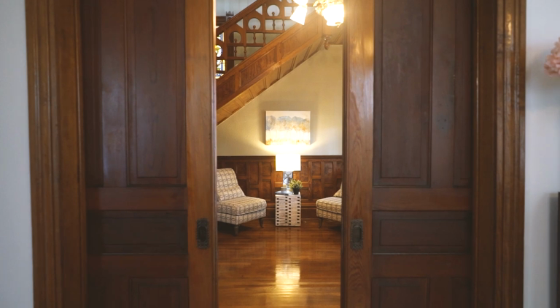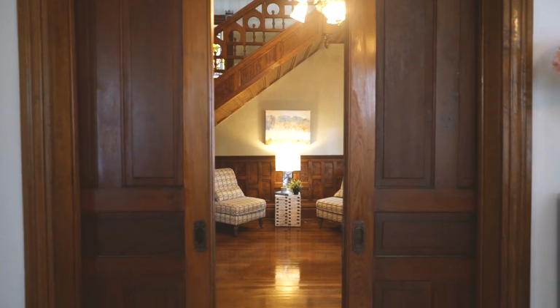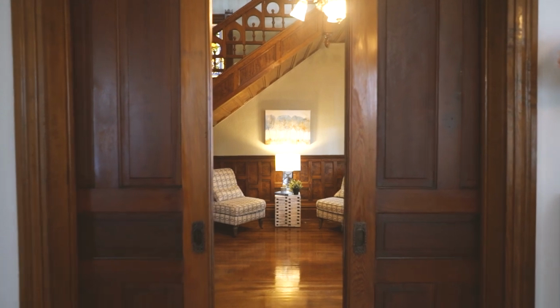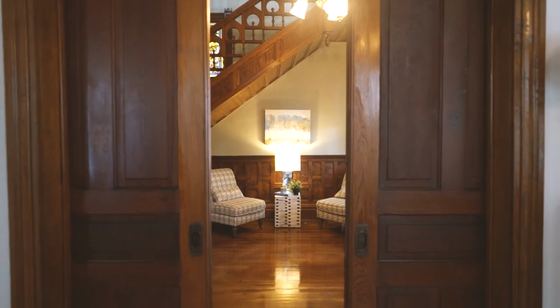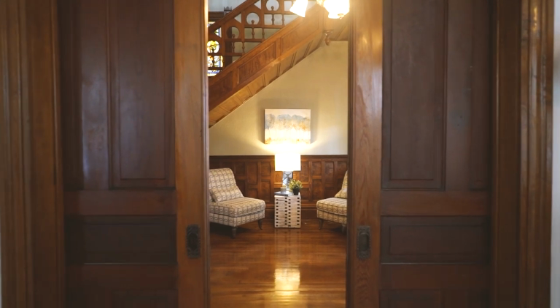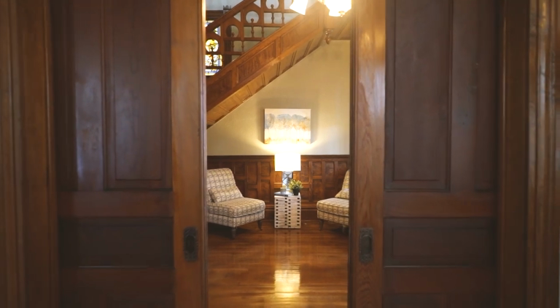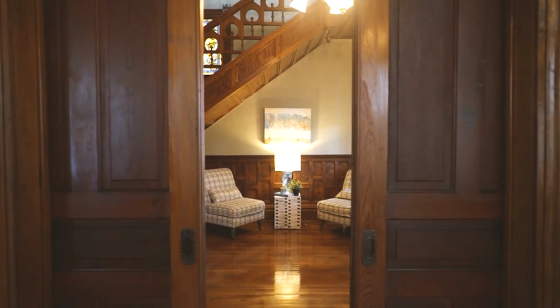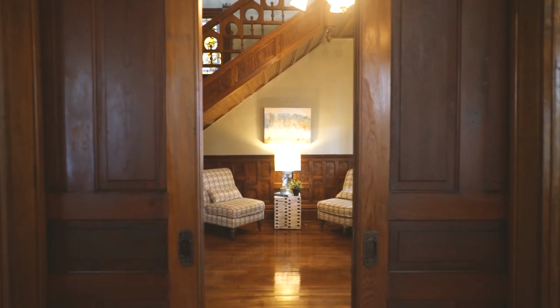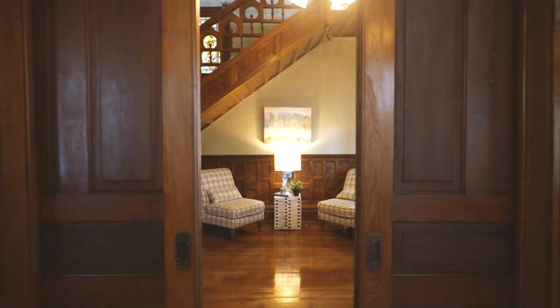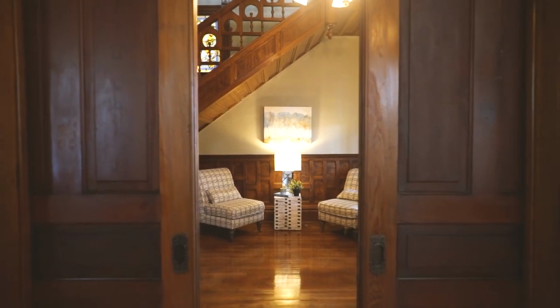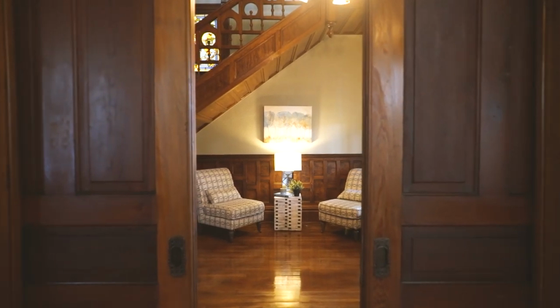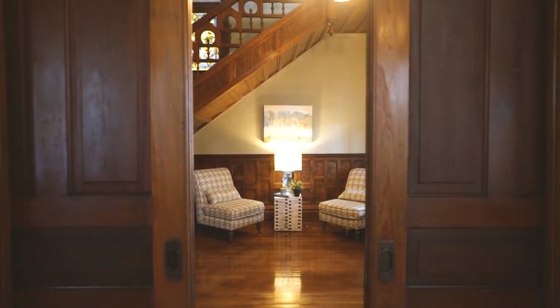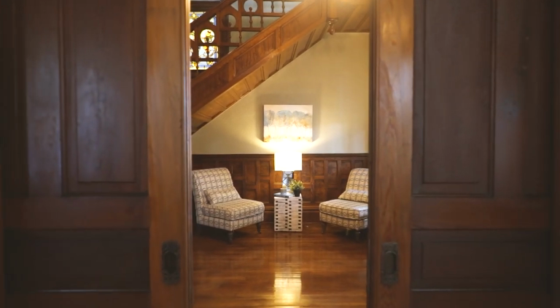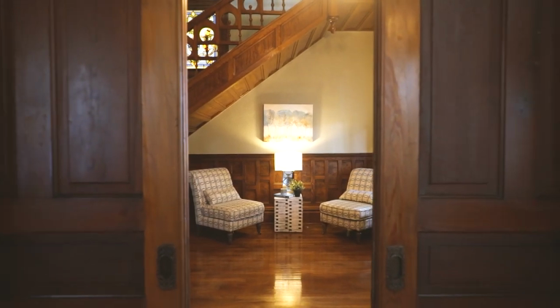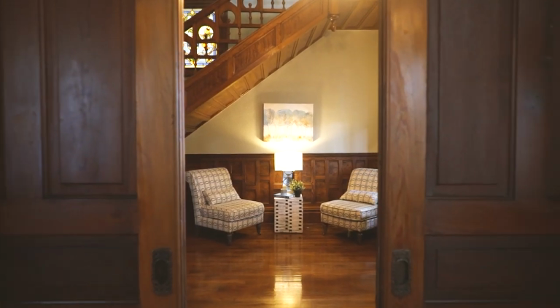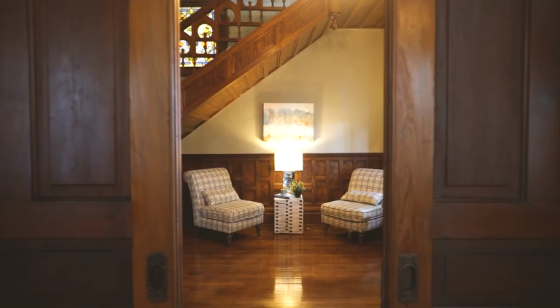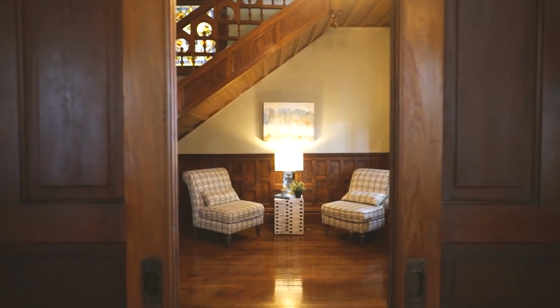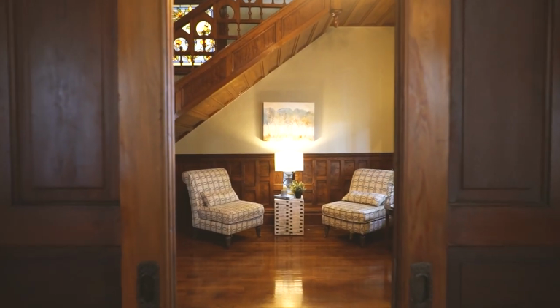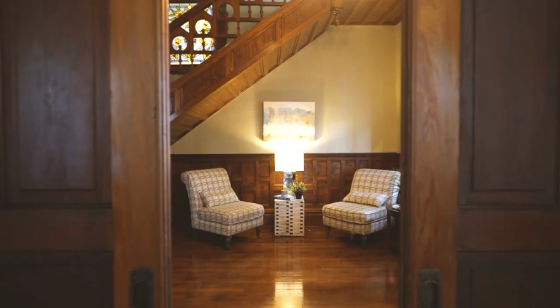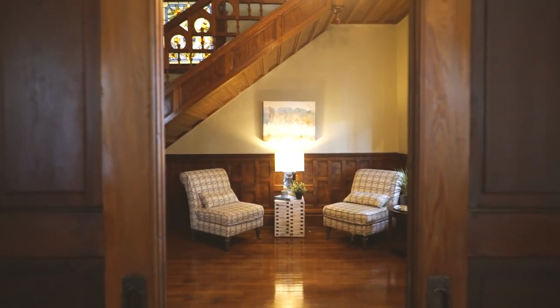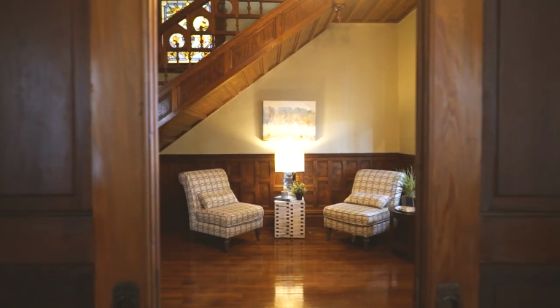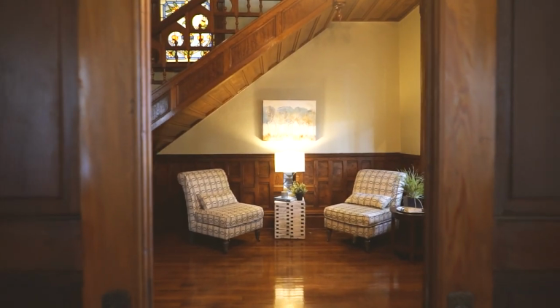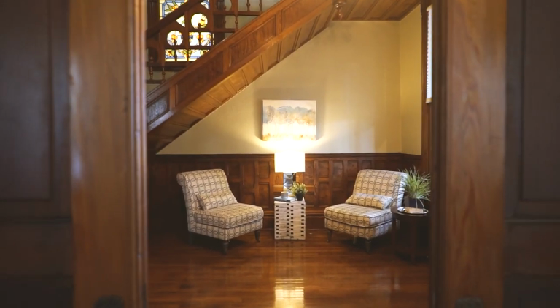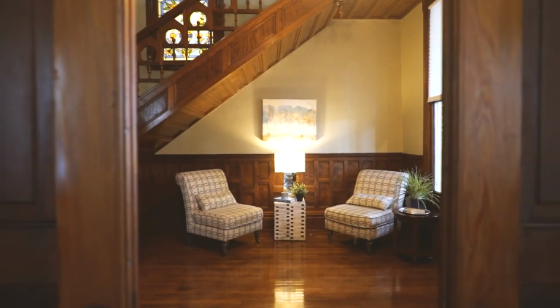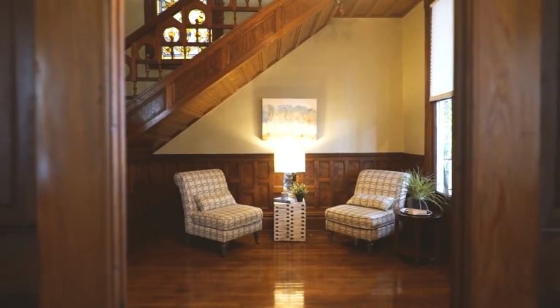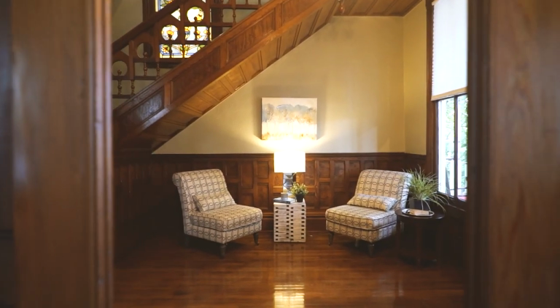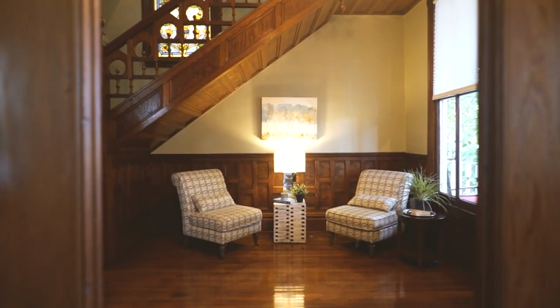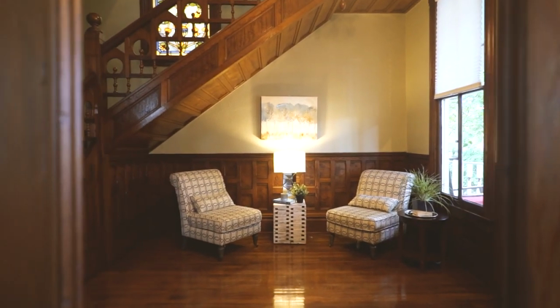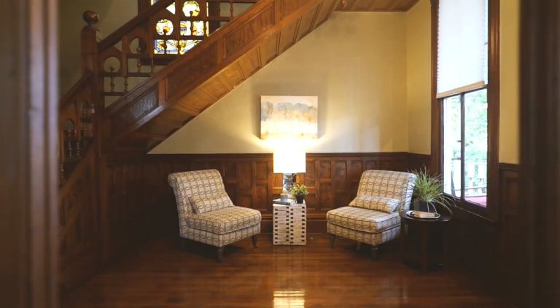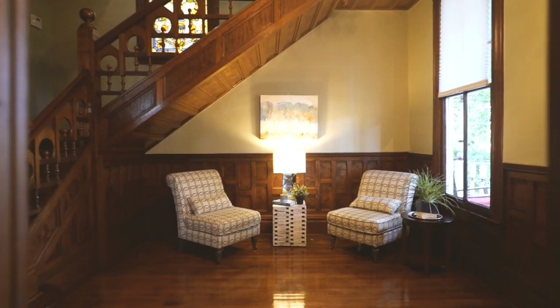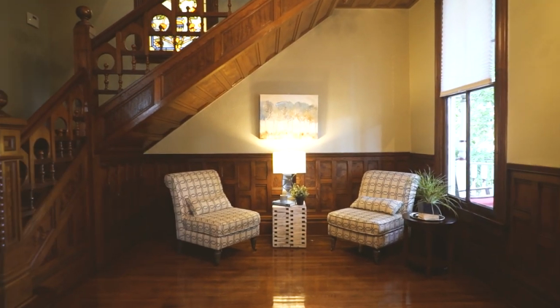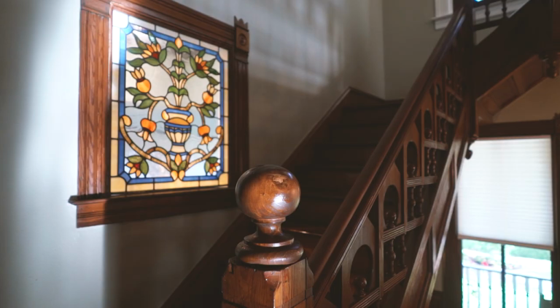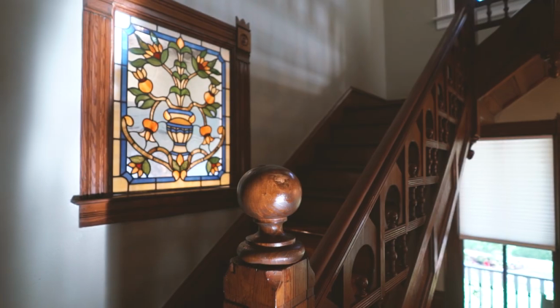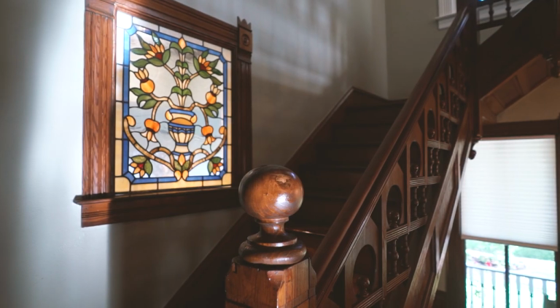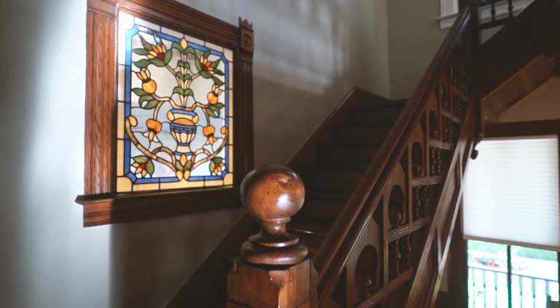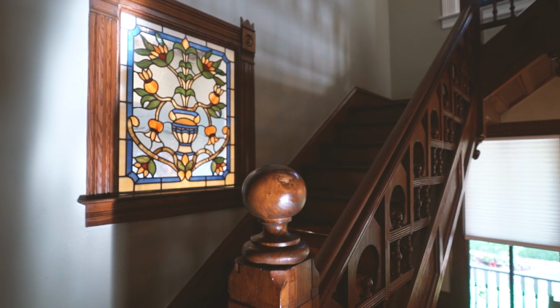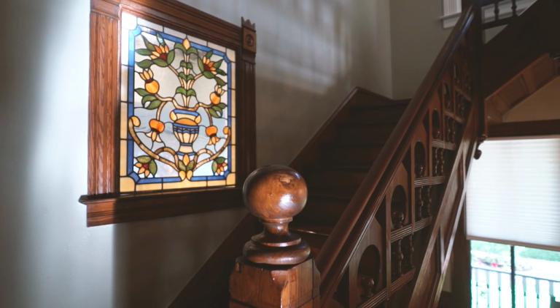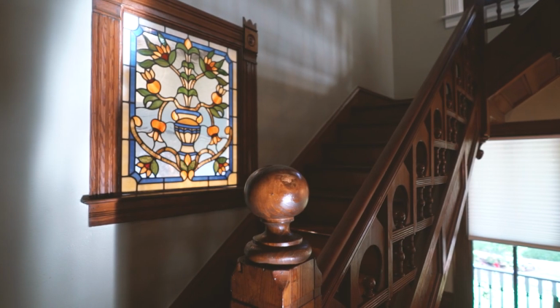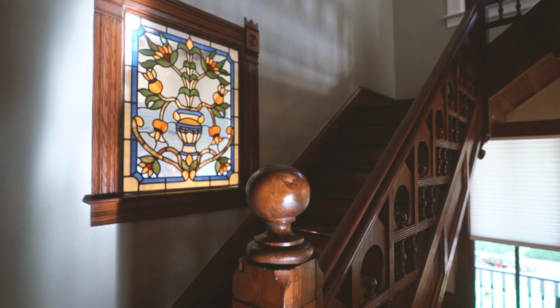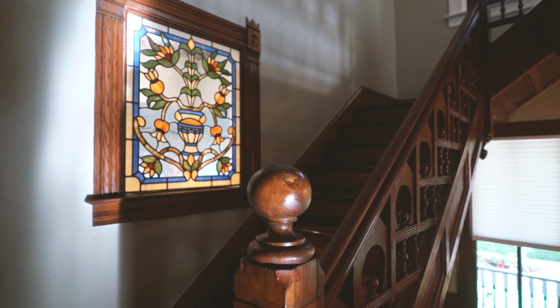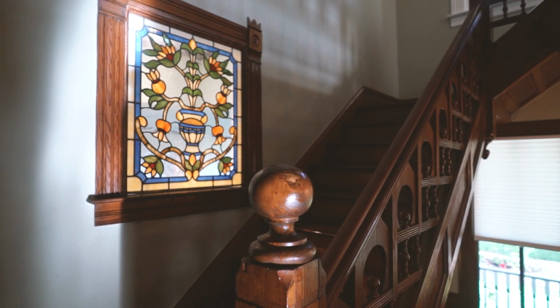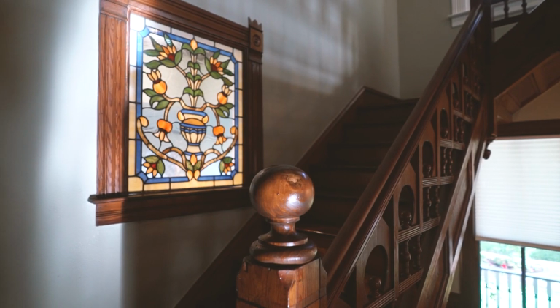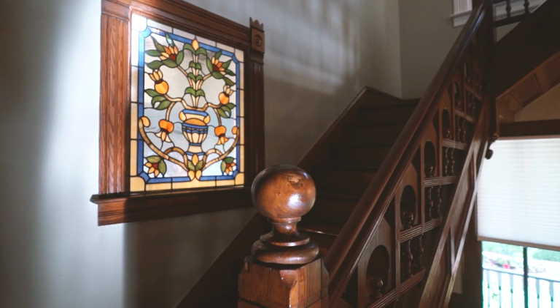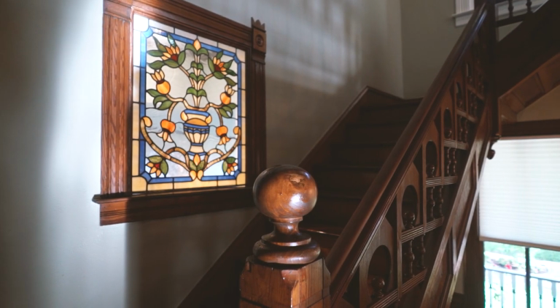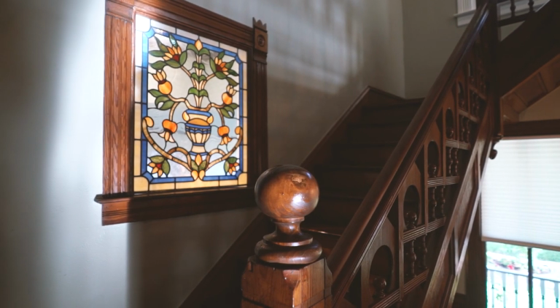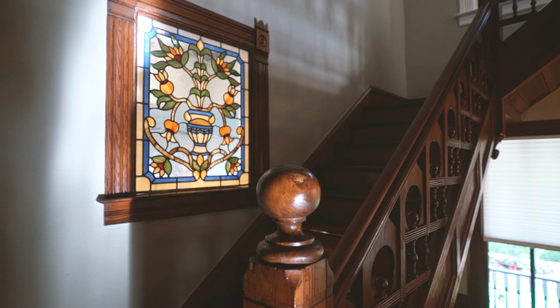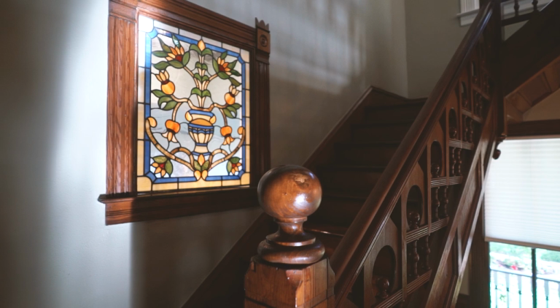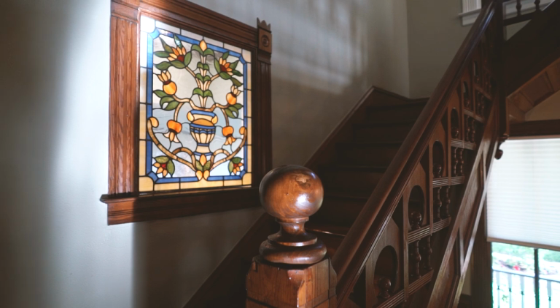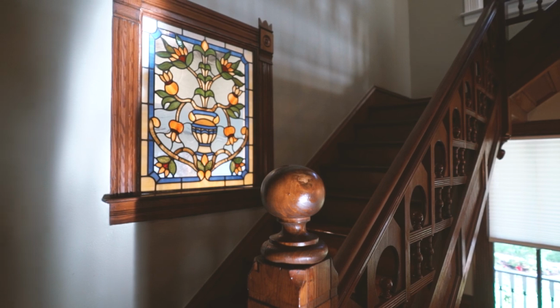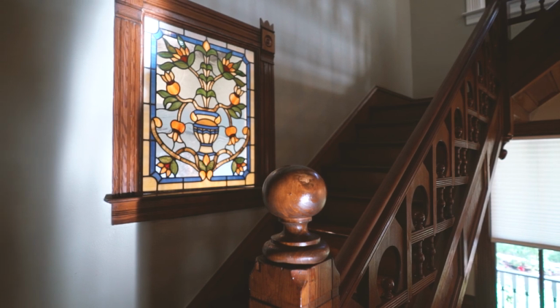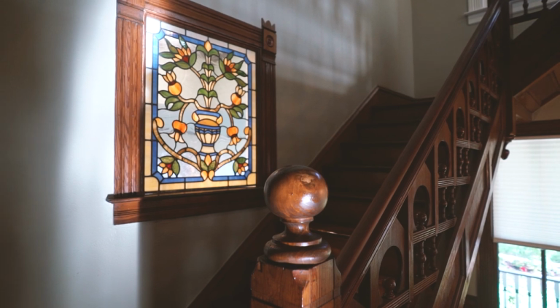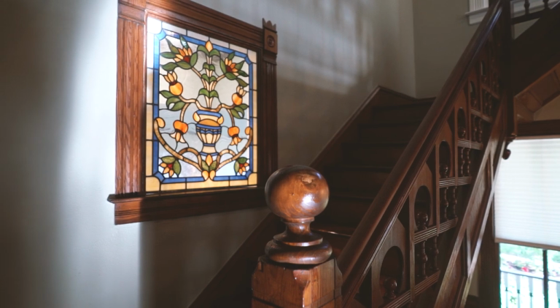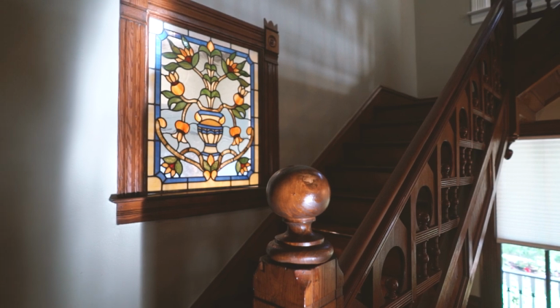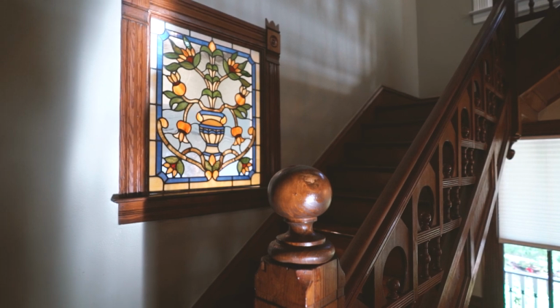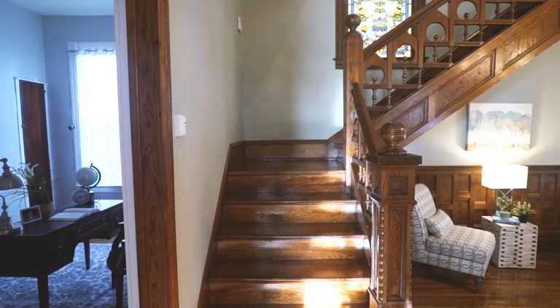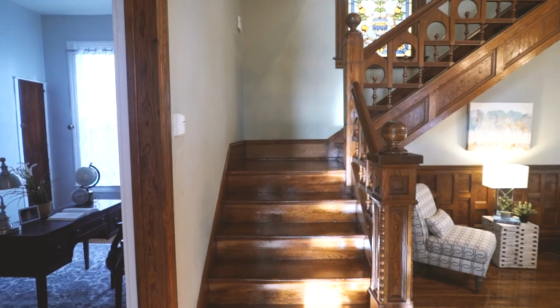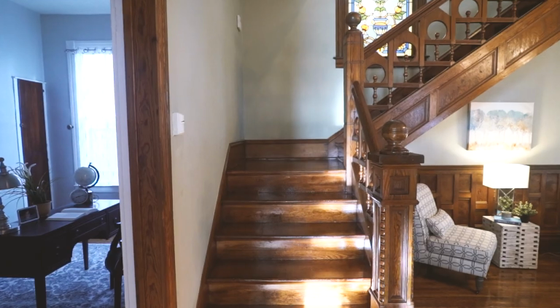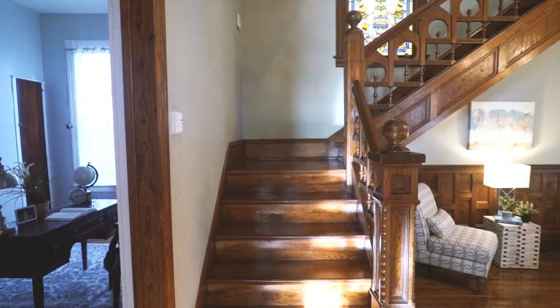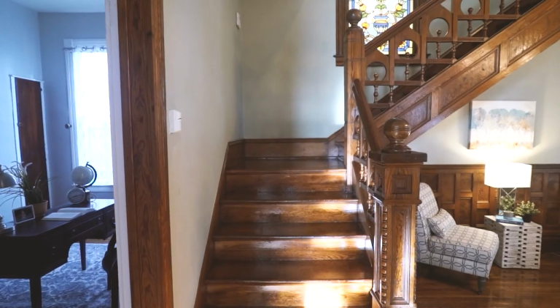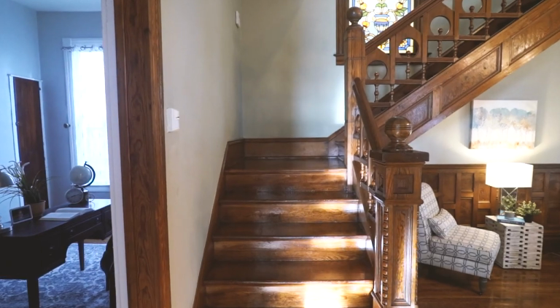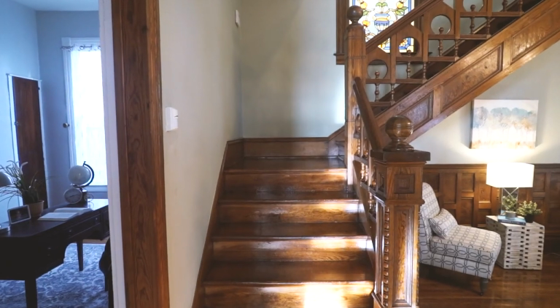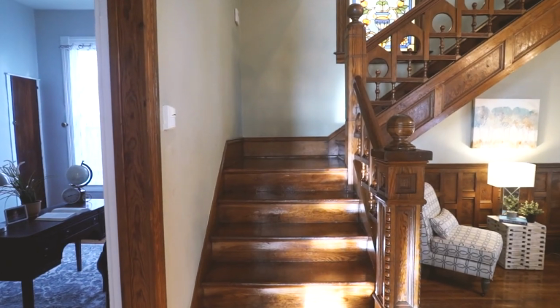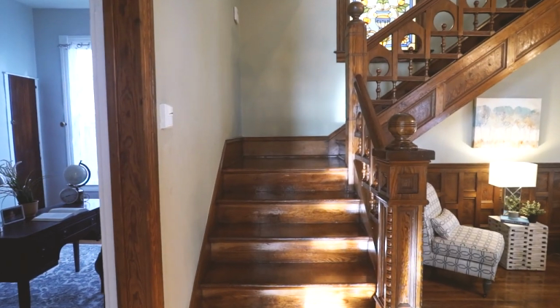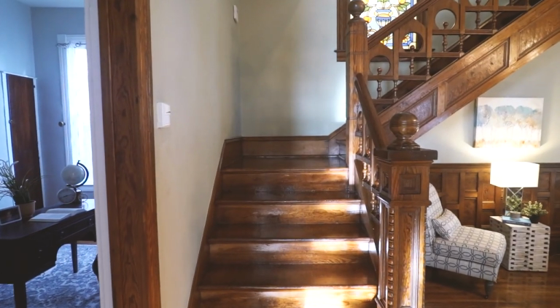Back inside, an antique stained glass window, believed to be original to the house, is found along the staircase.